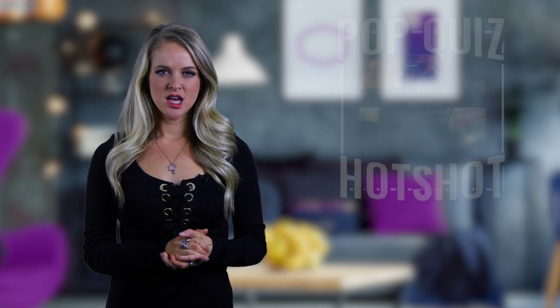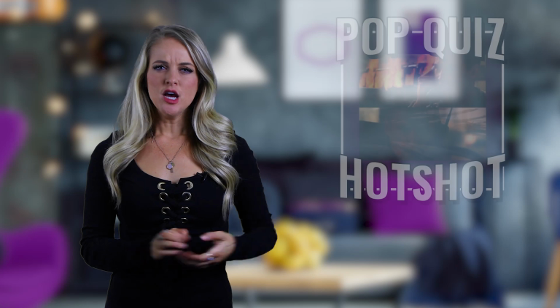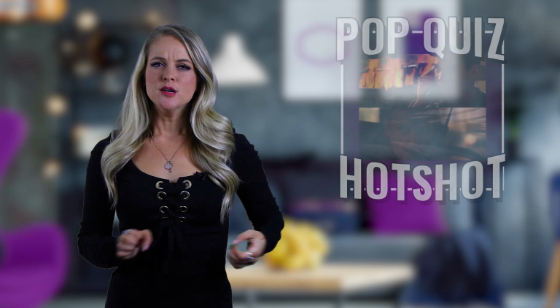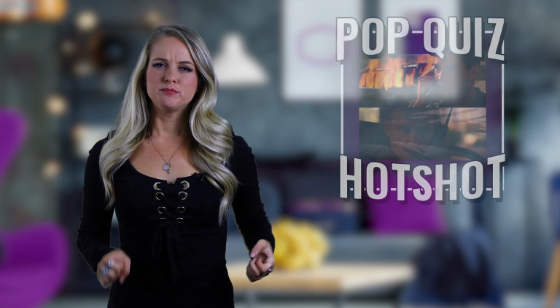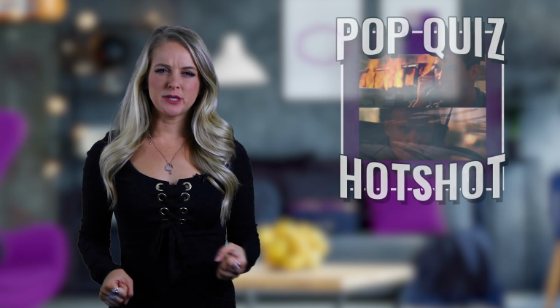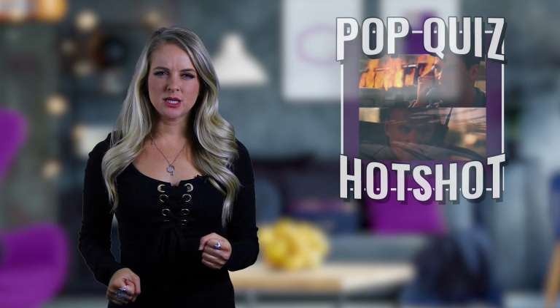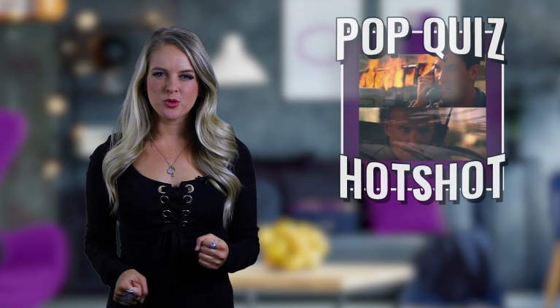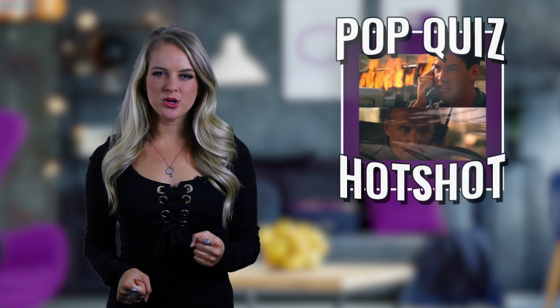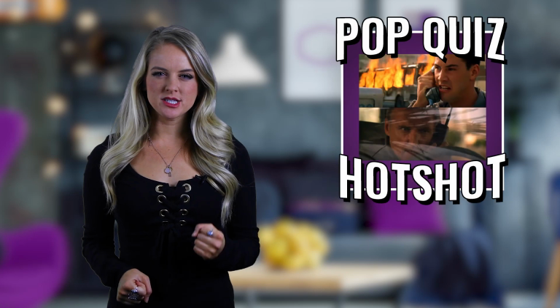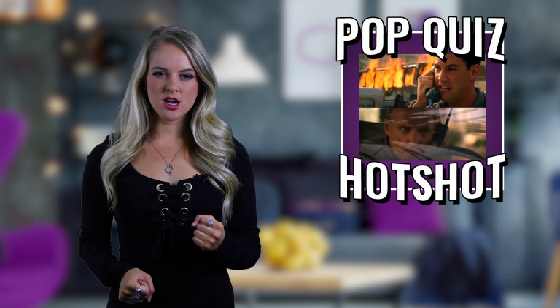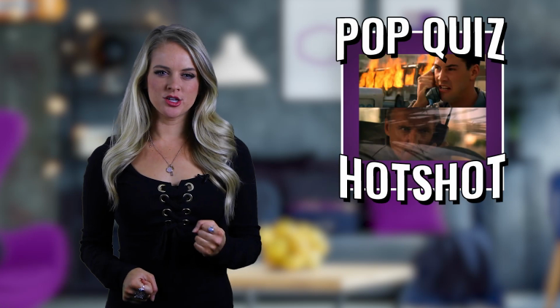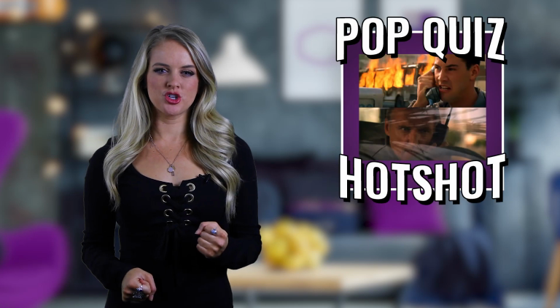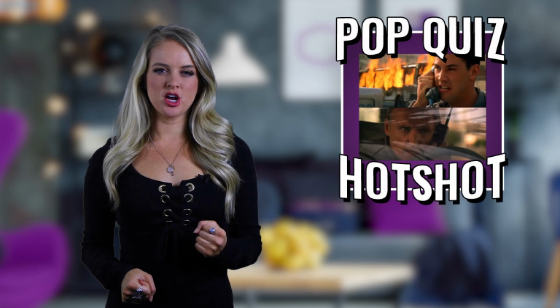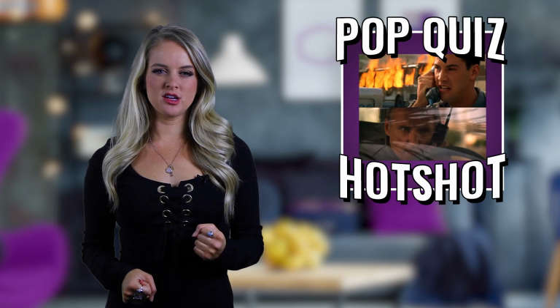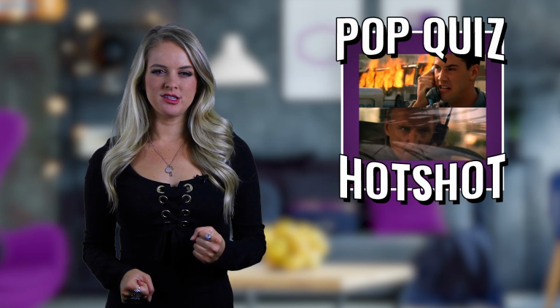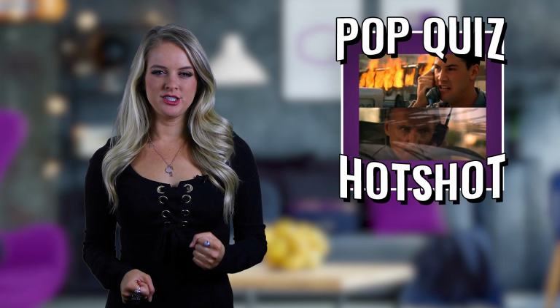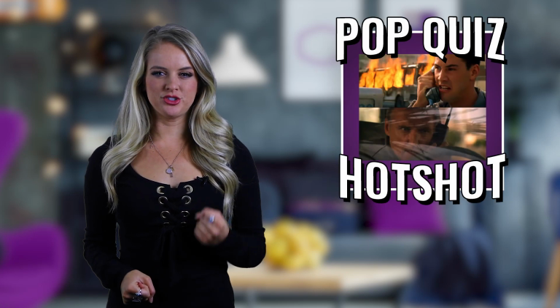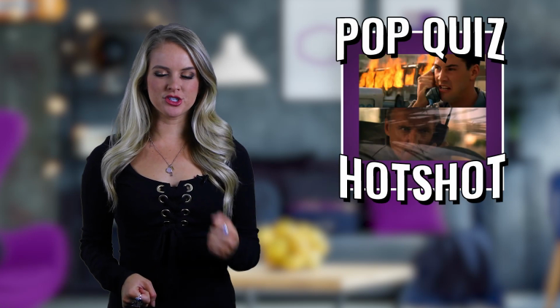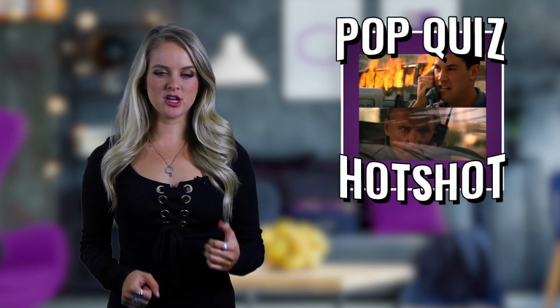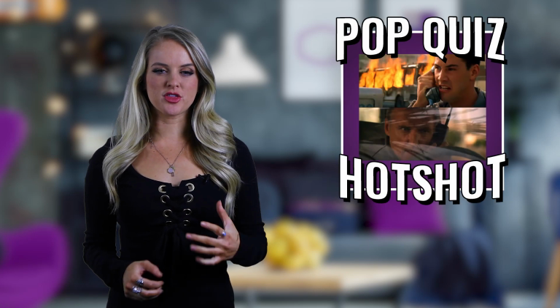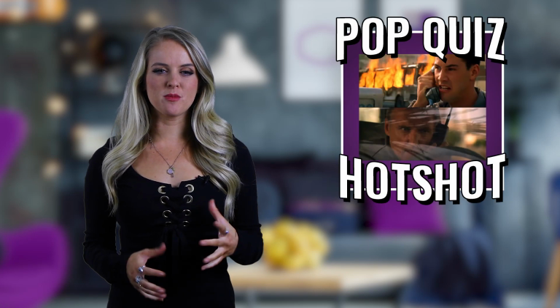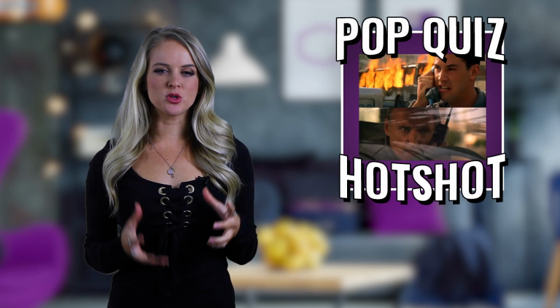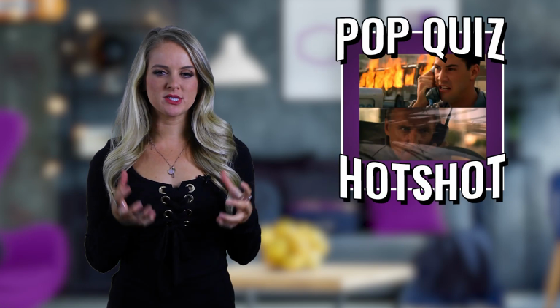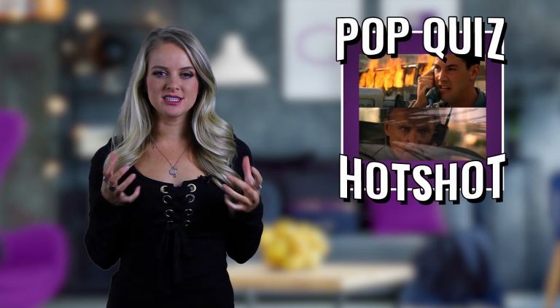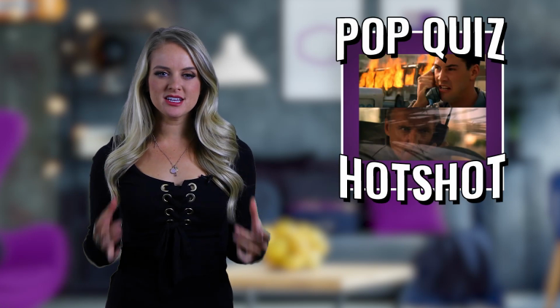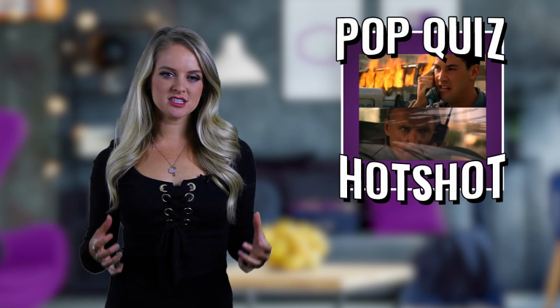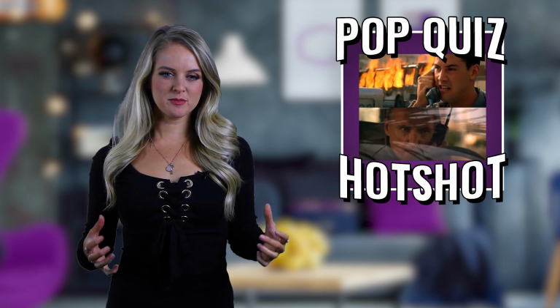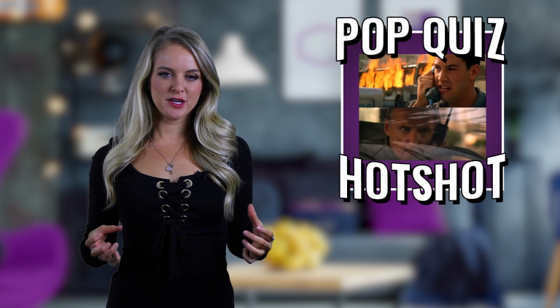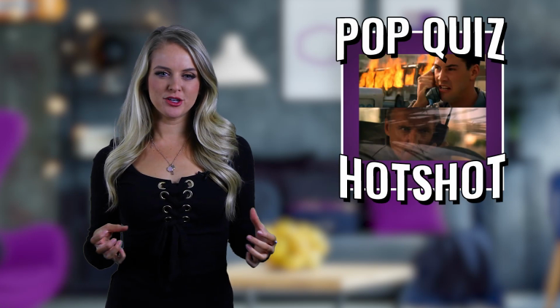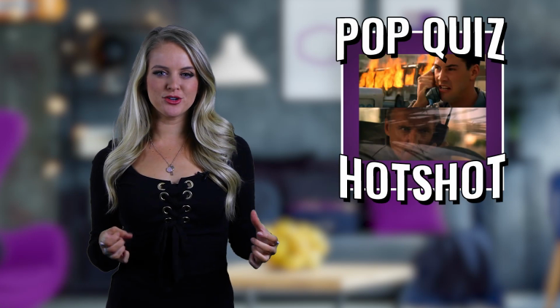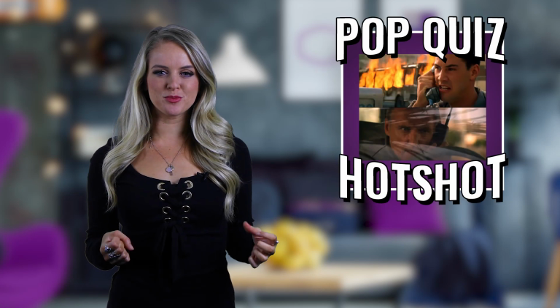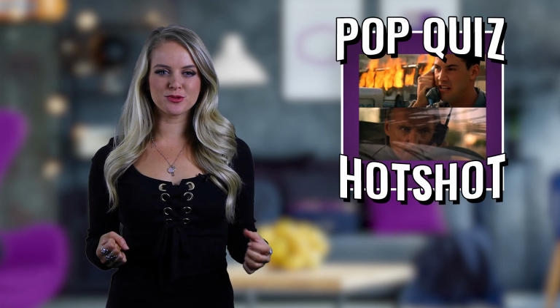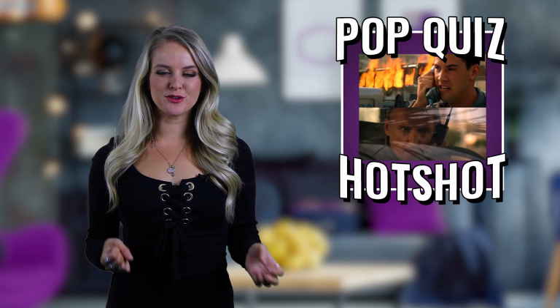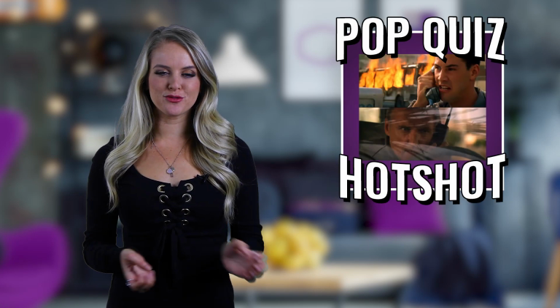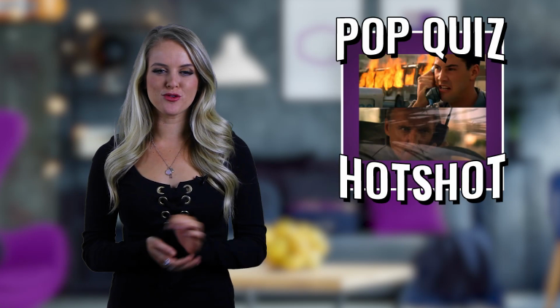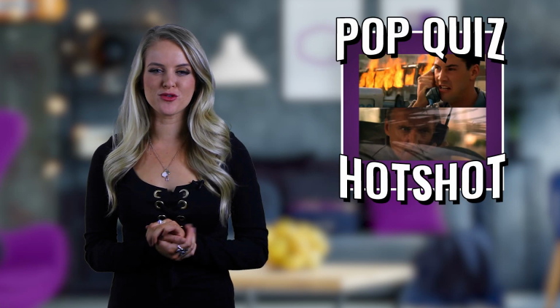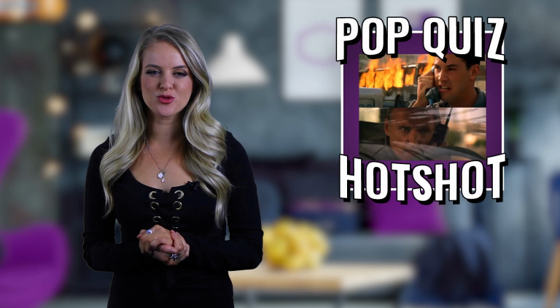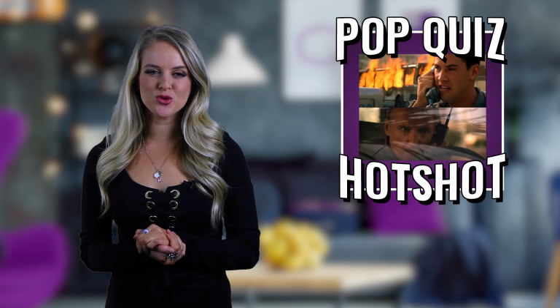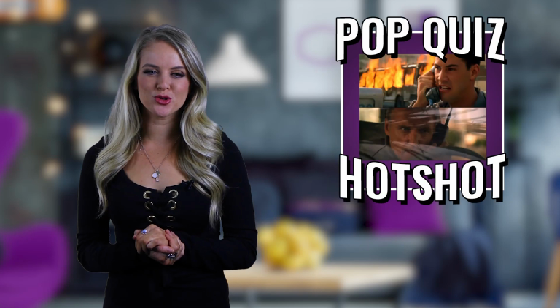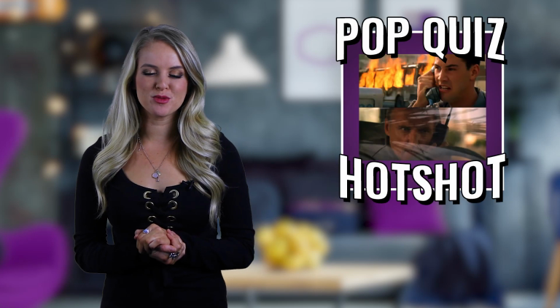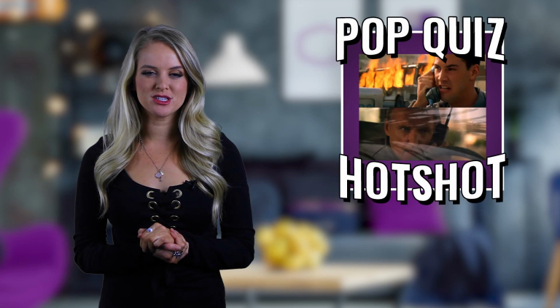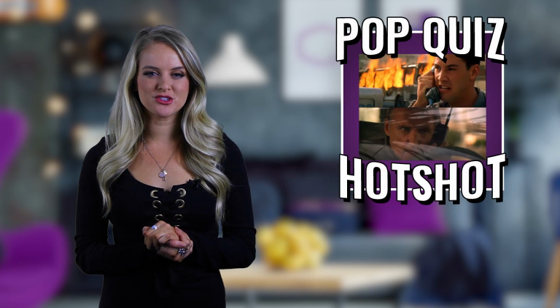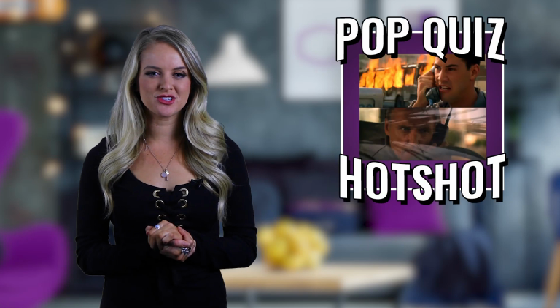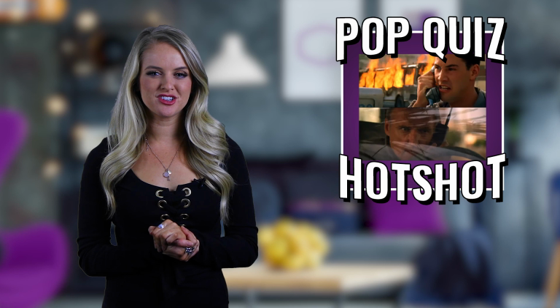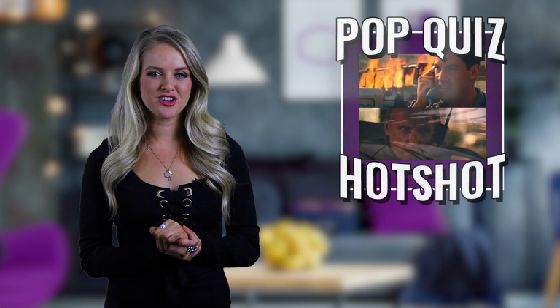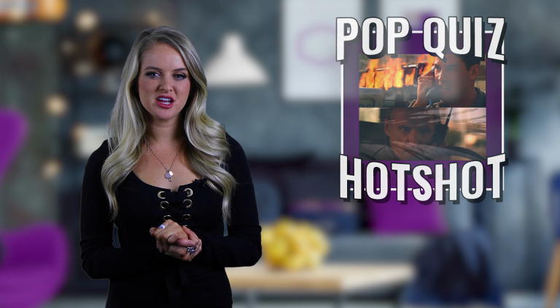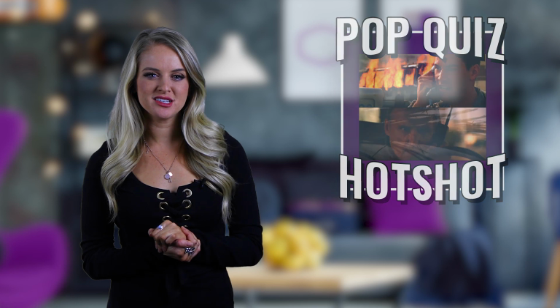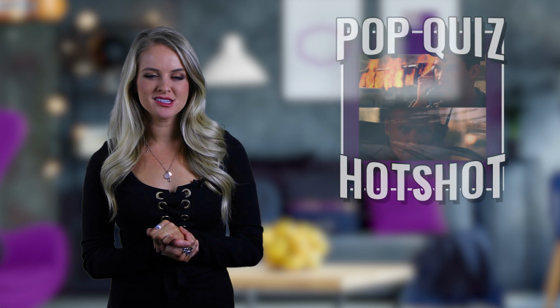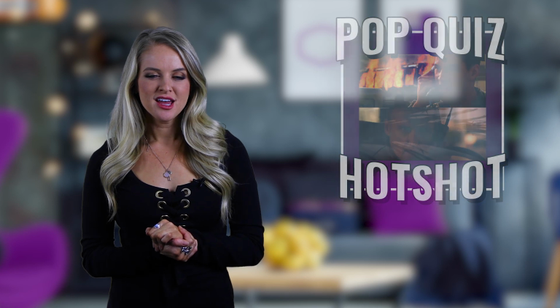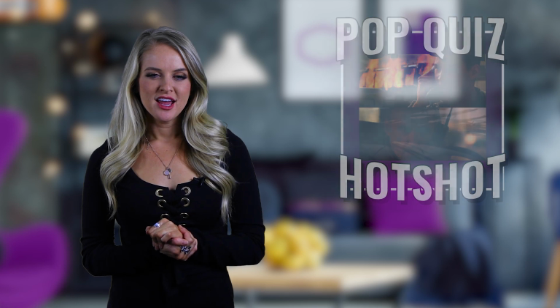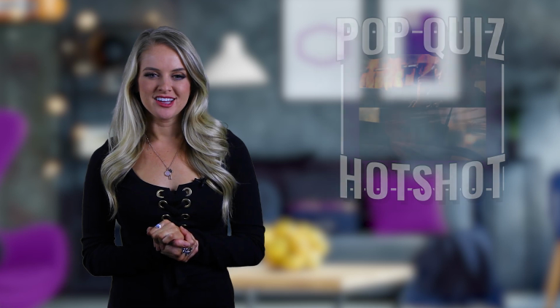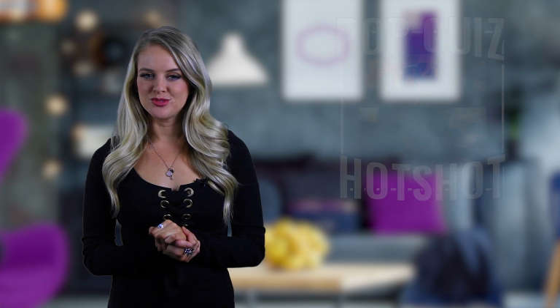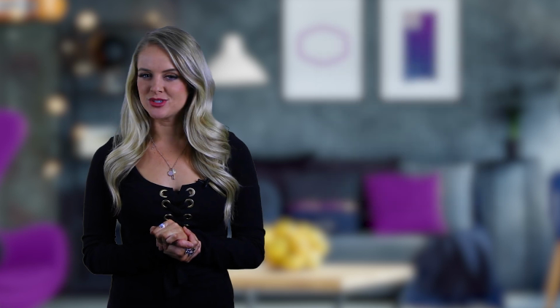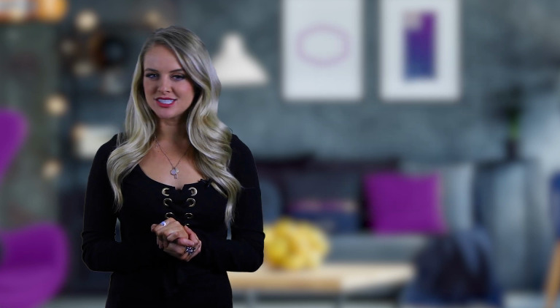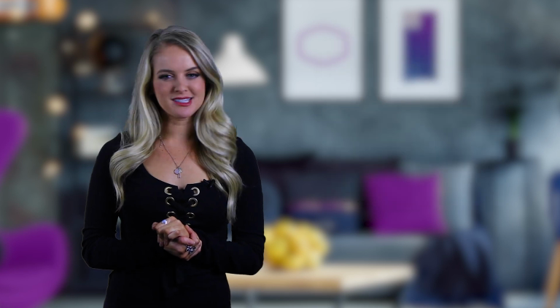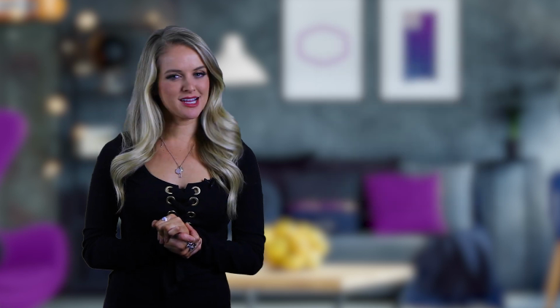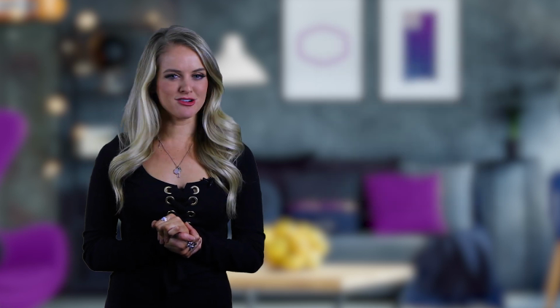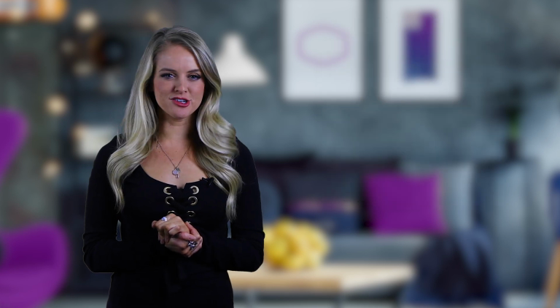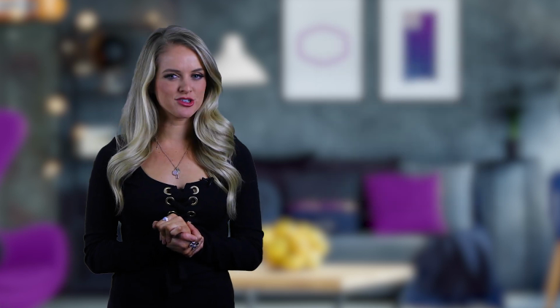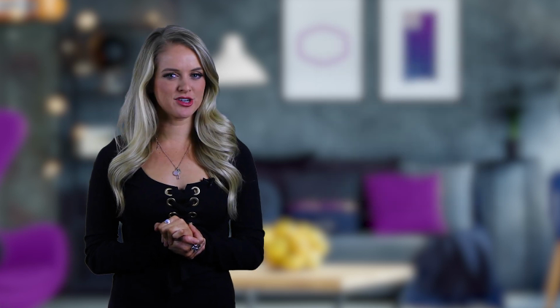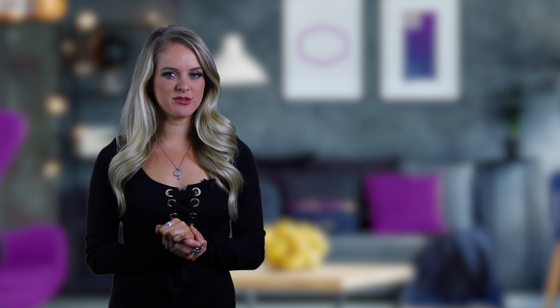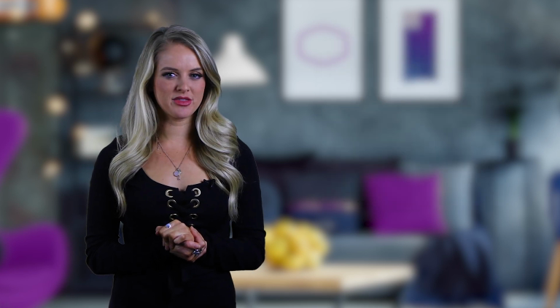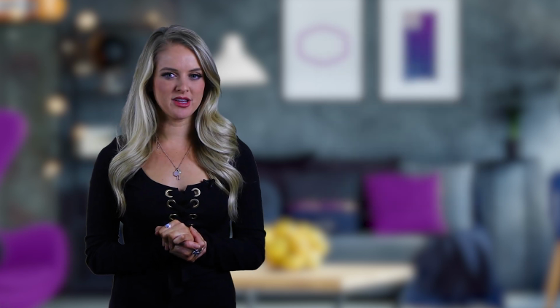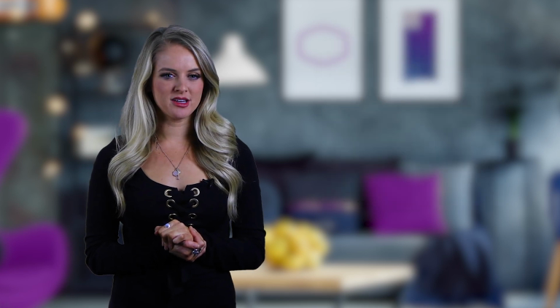Pop quiz hotshot, you just got the most anticipated new peripheral from Cooler Master in your hands and you want to get down and dirty with it.